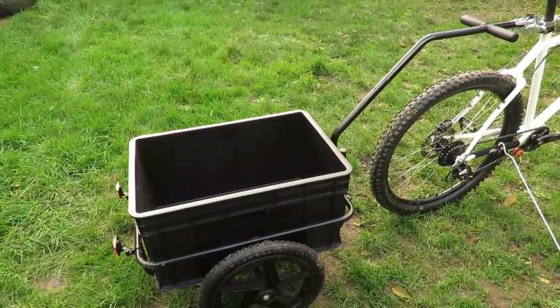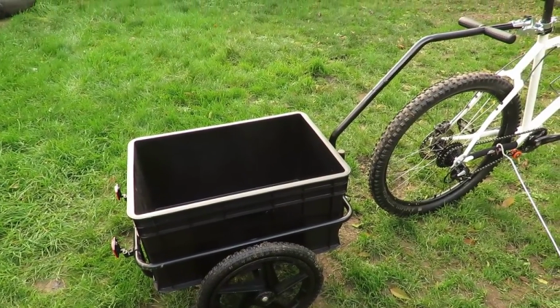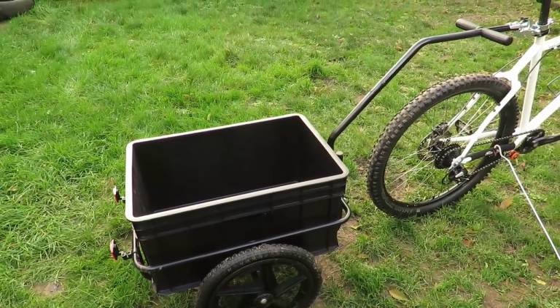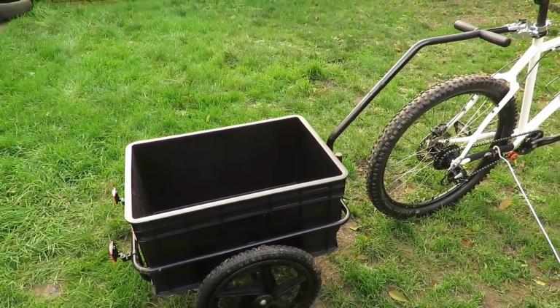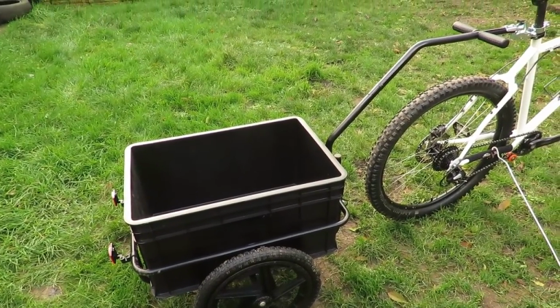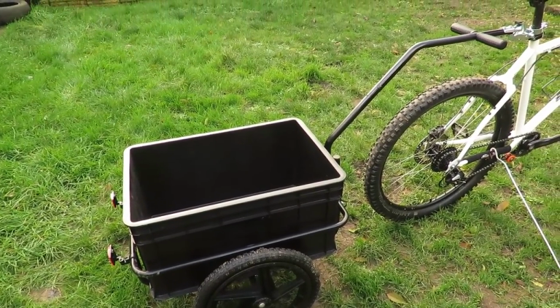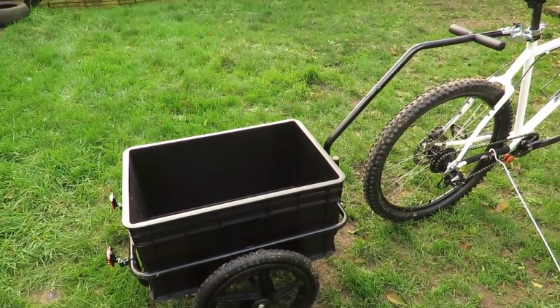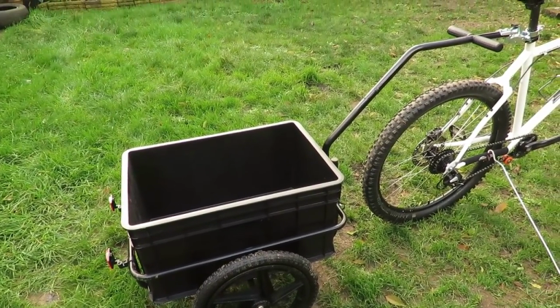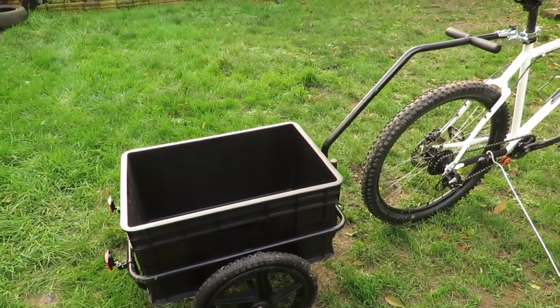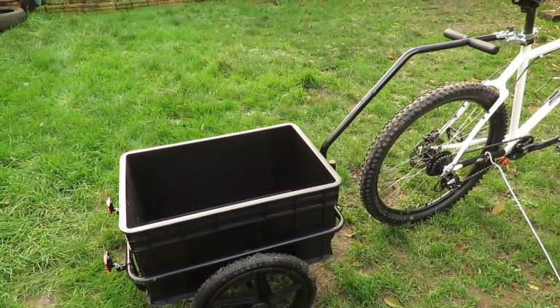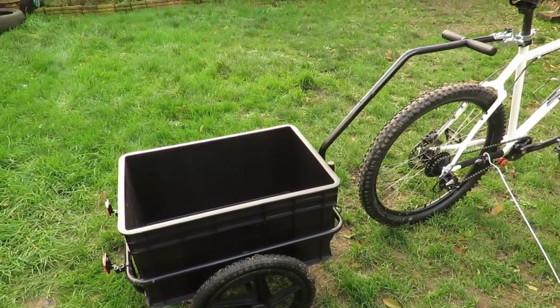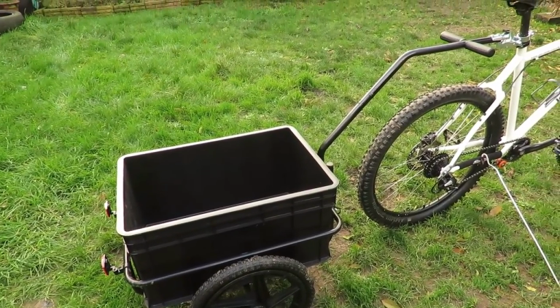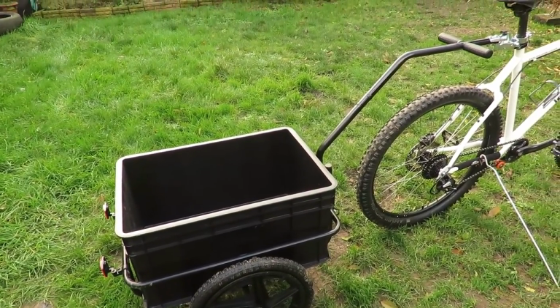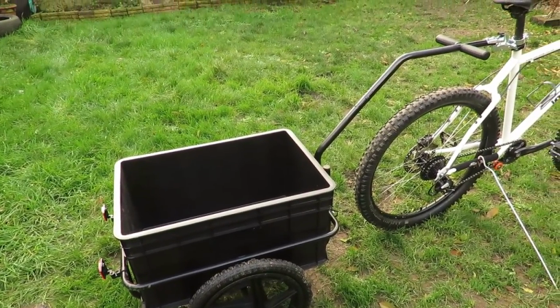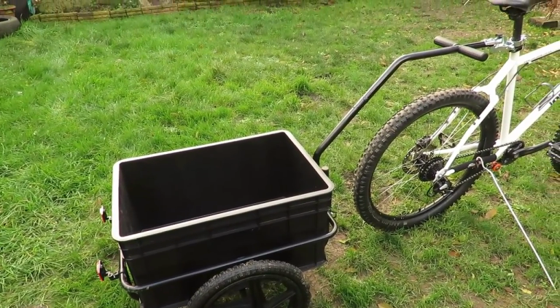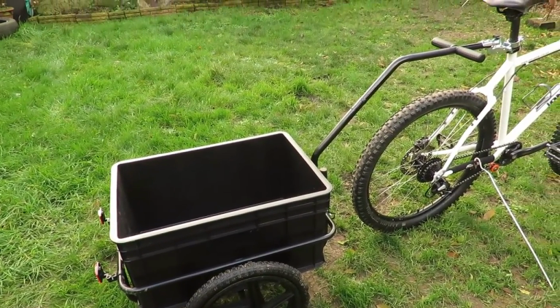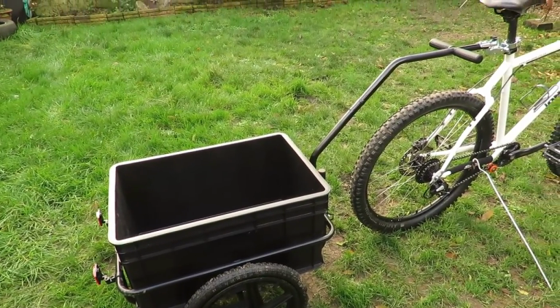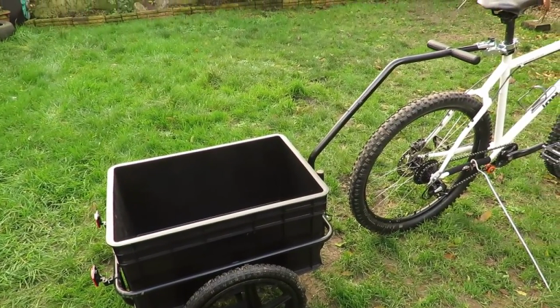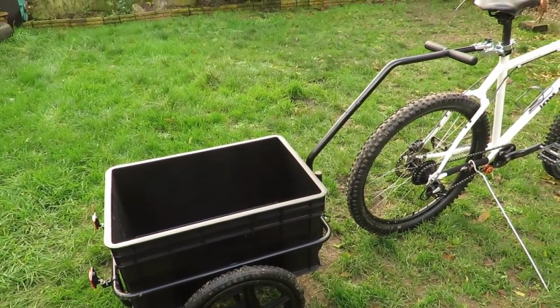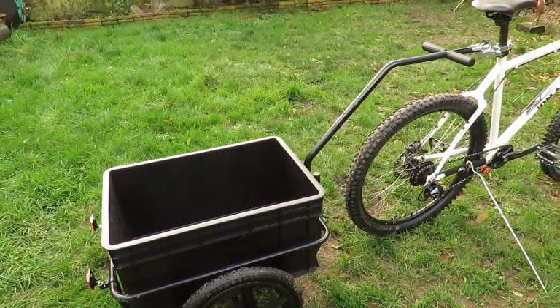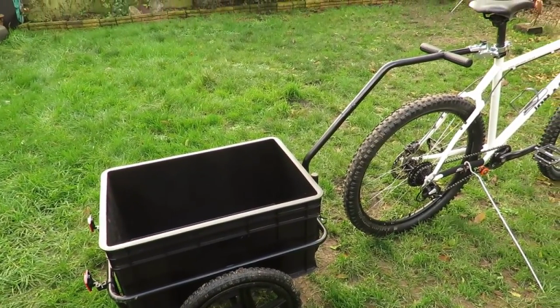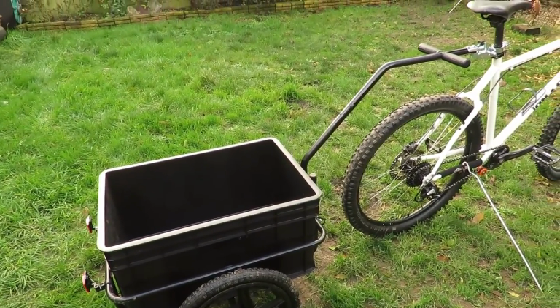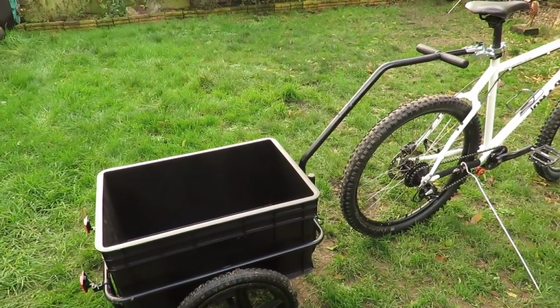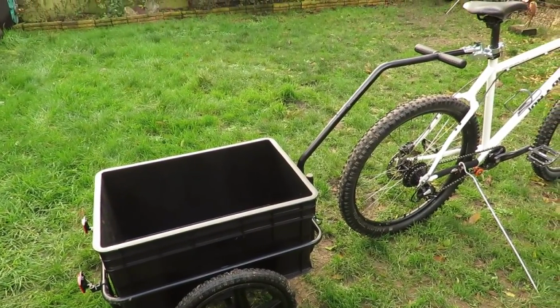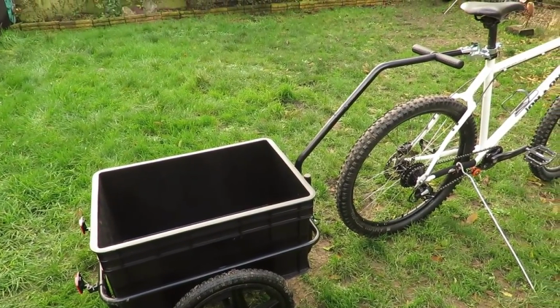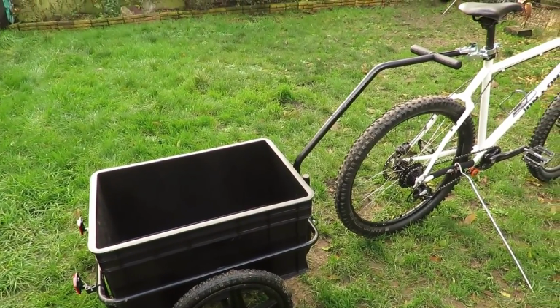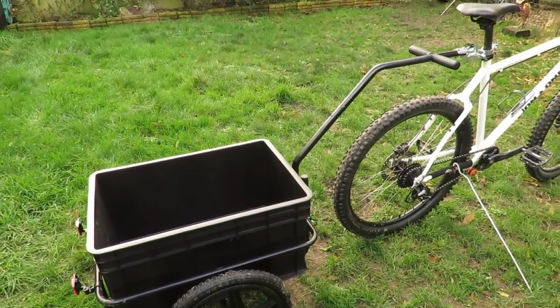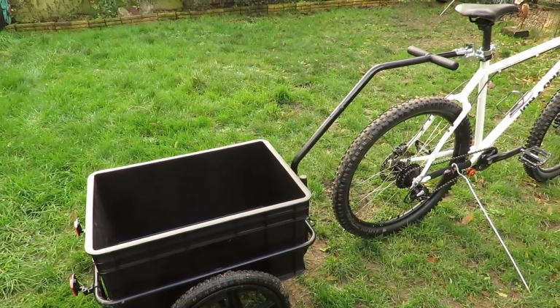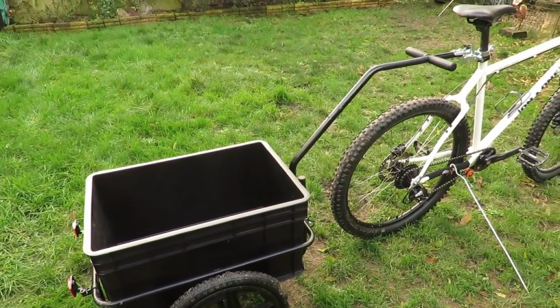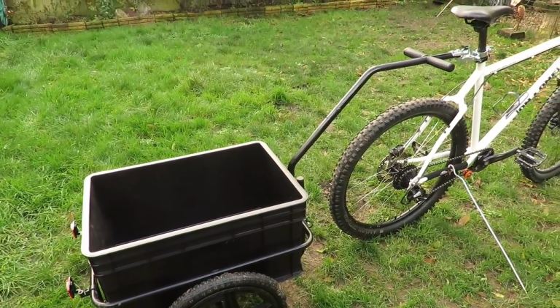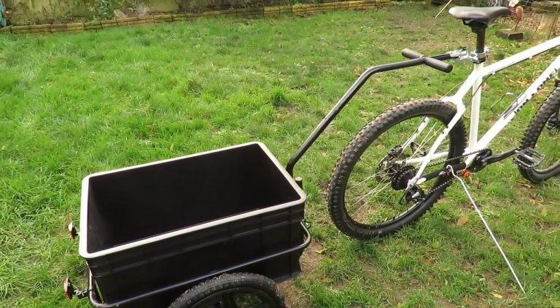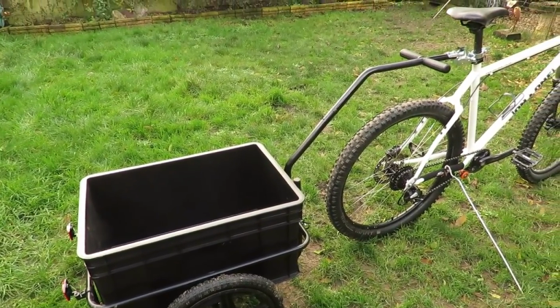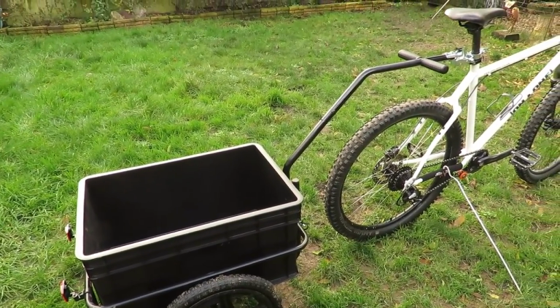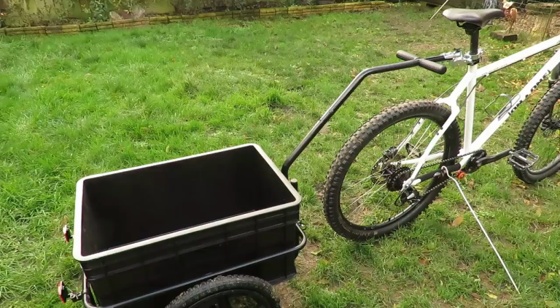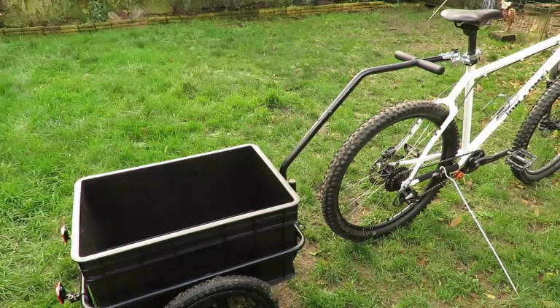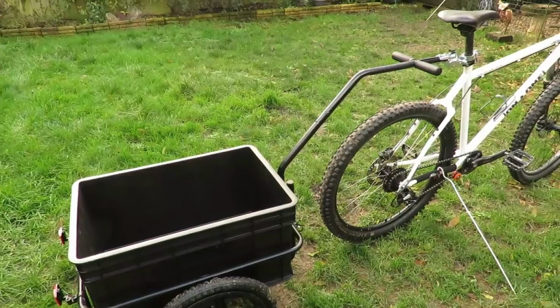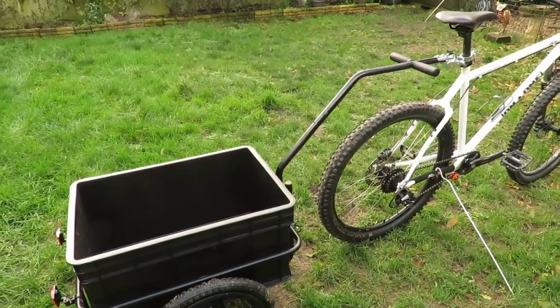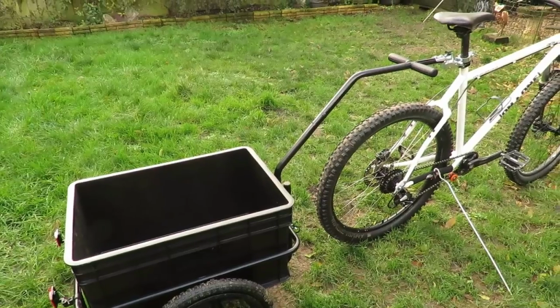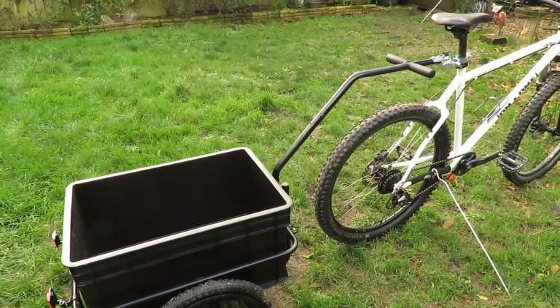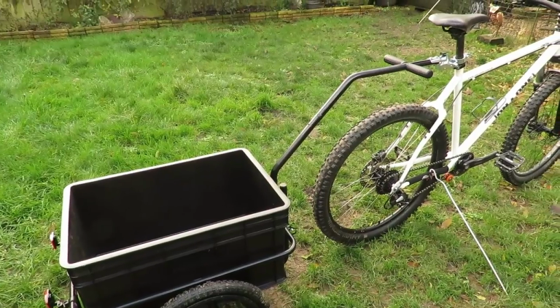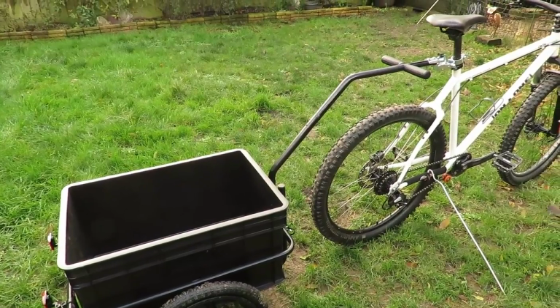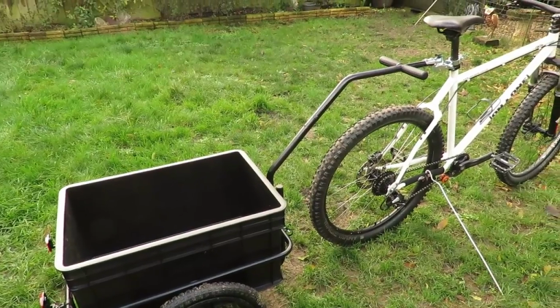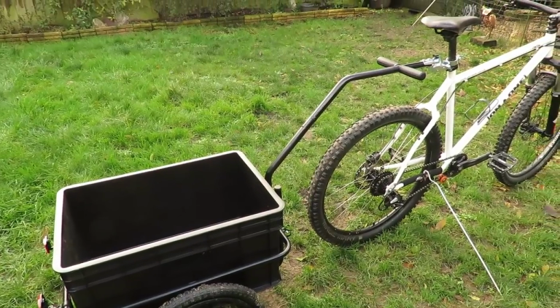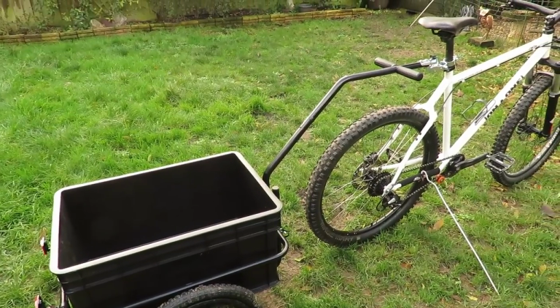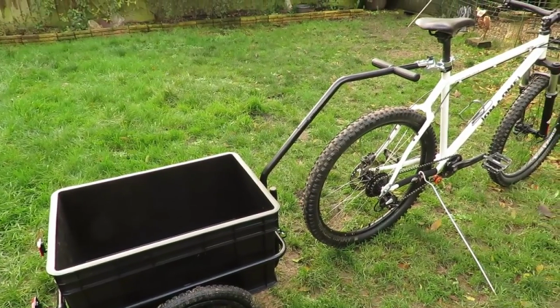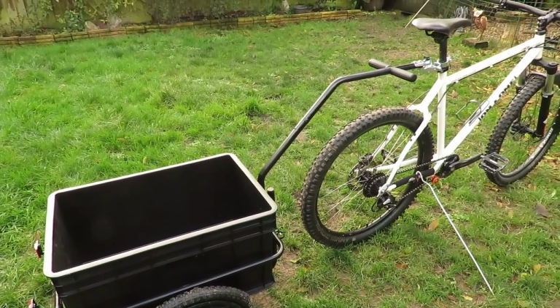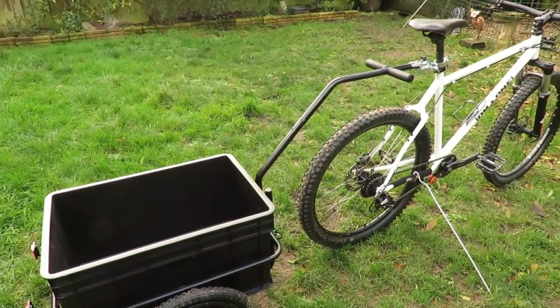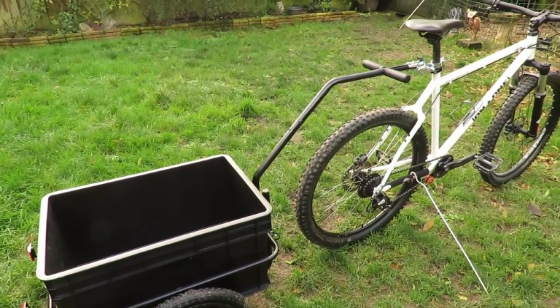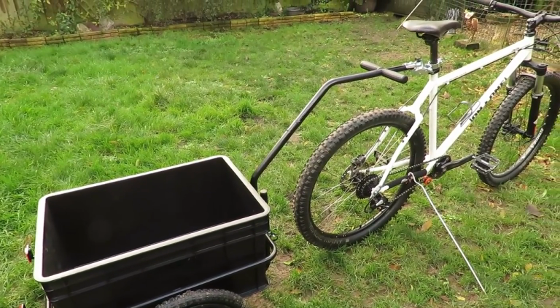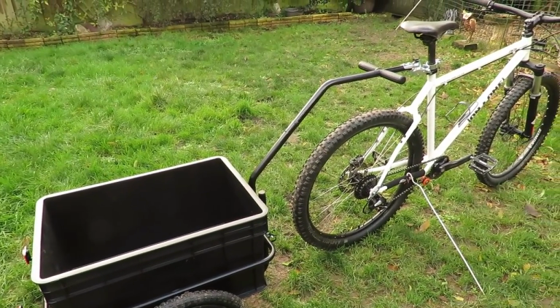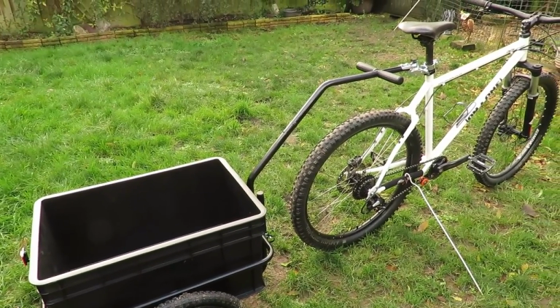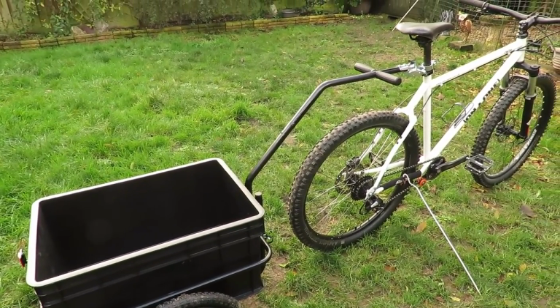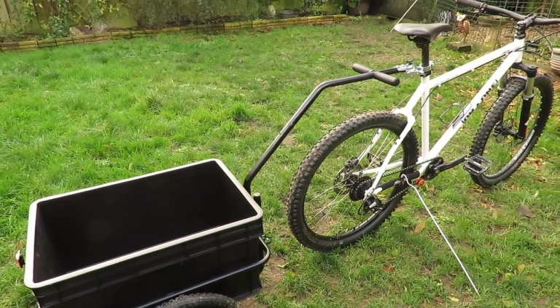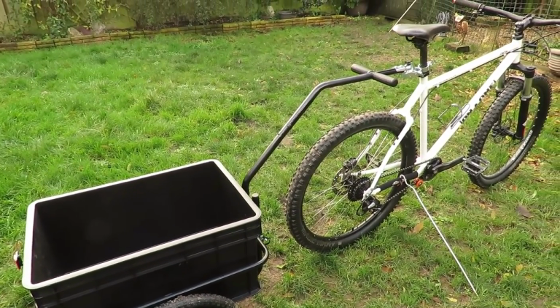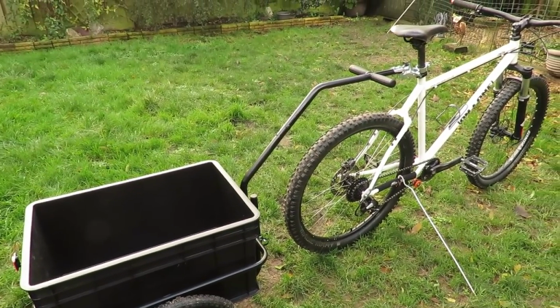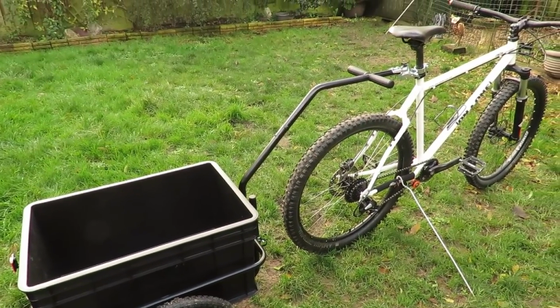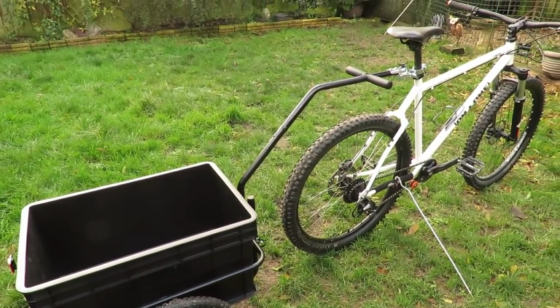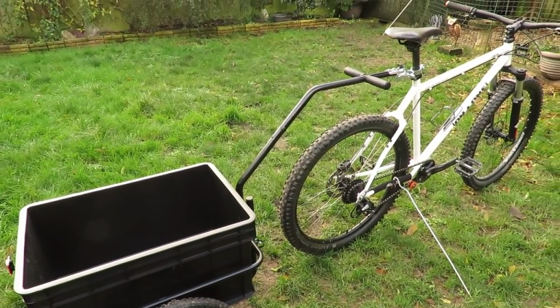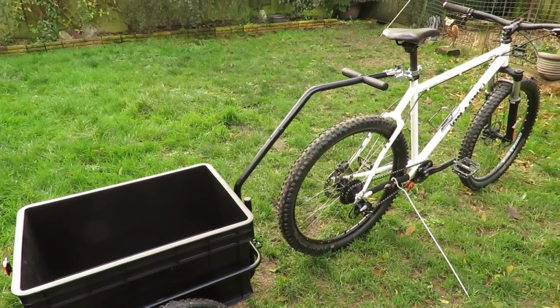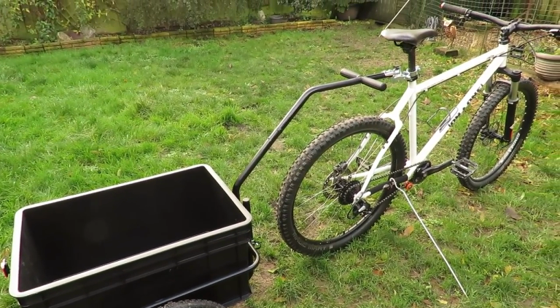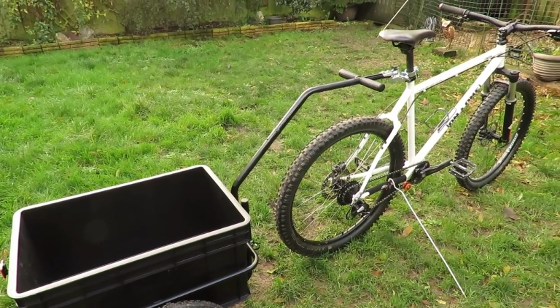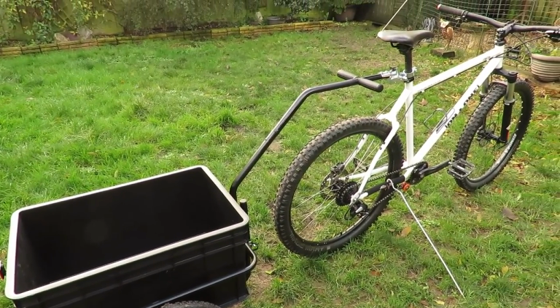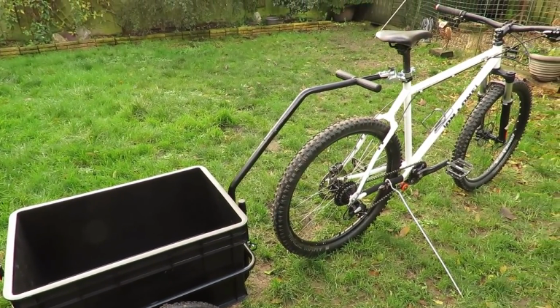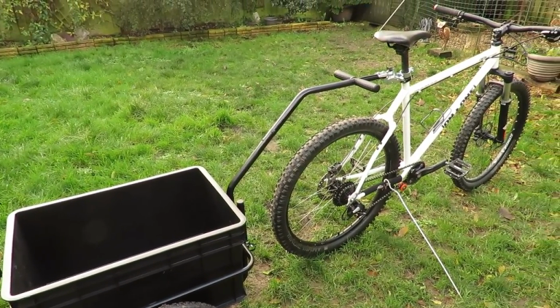You can see there at the front of the trailer it also has handles, so you can carry this trailer around with you when it's not attached to the bike.